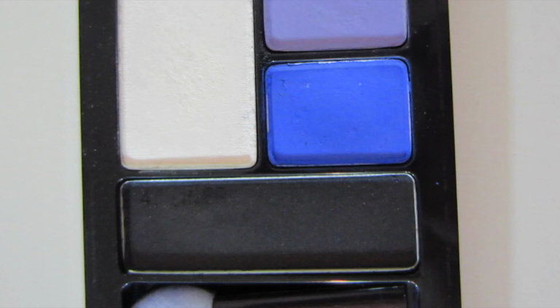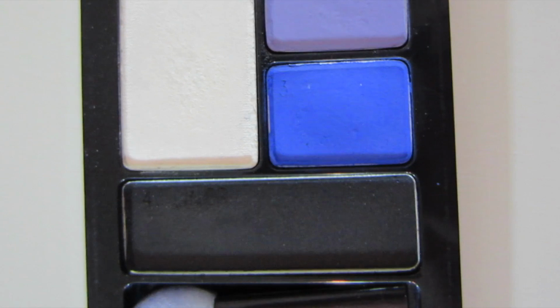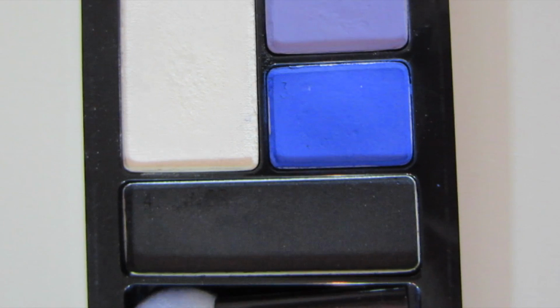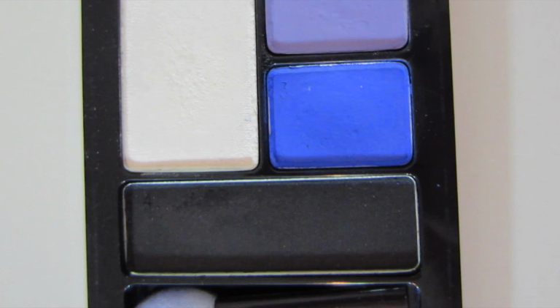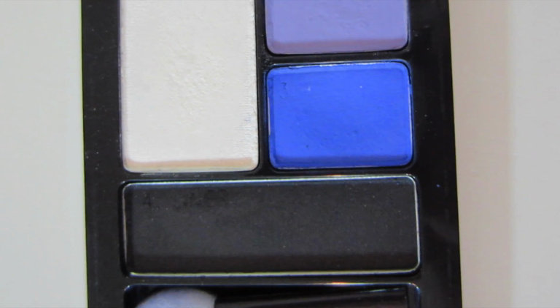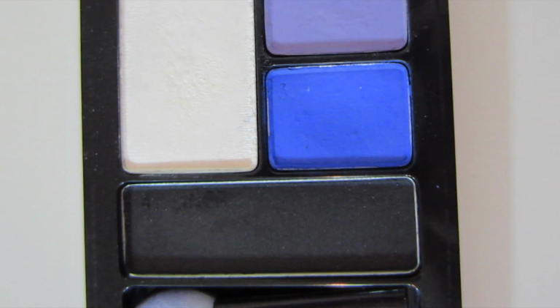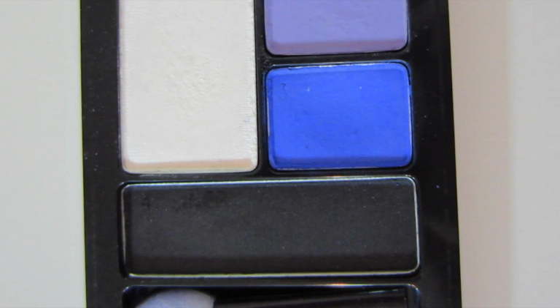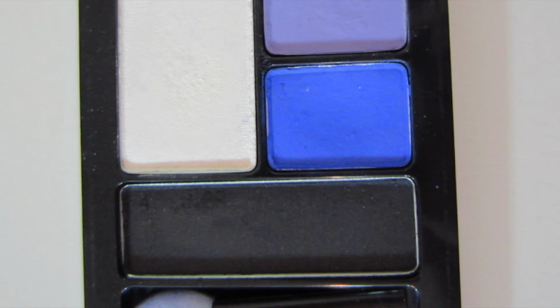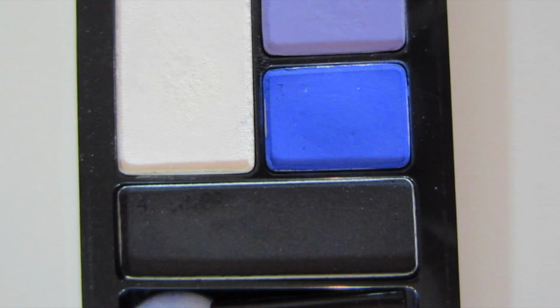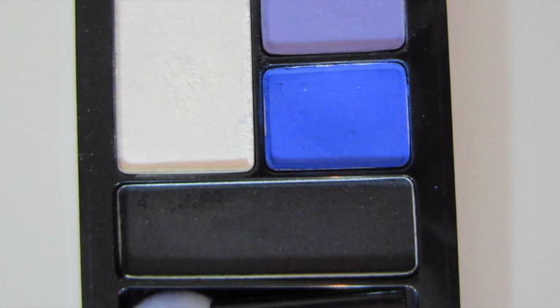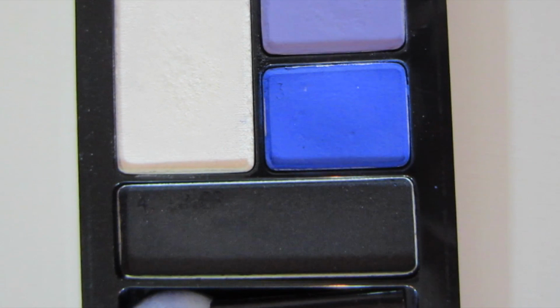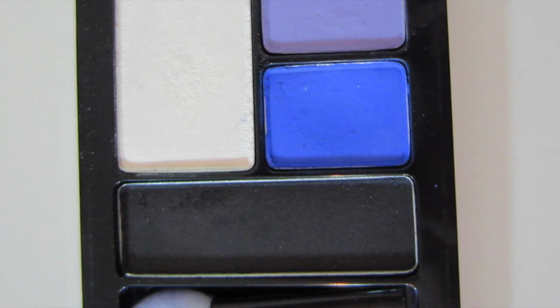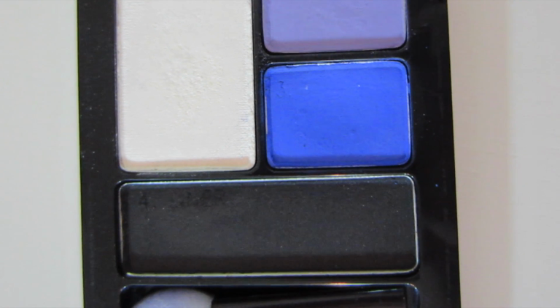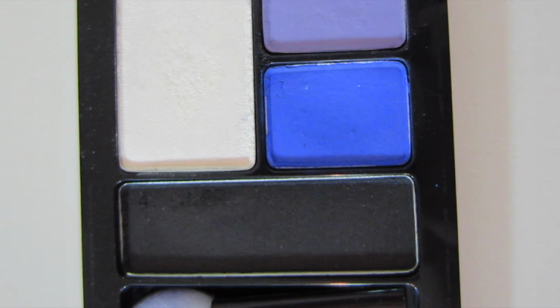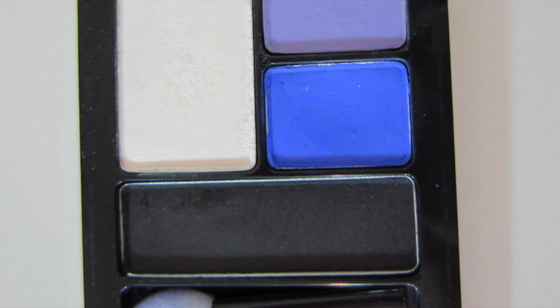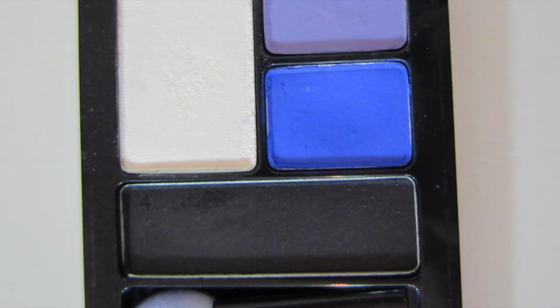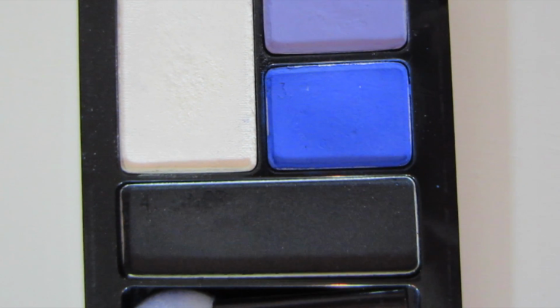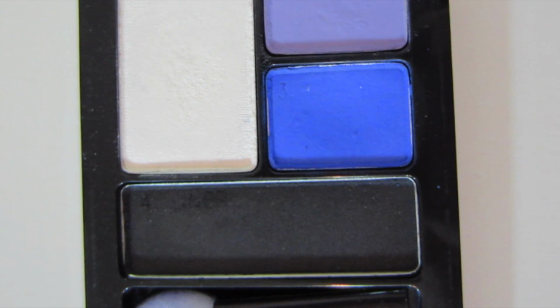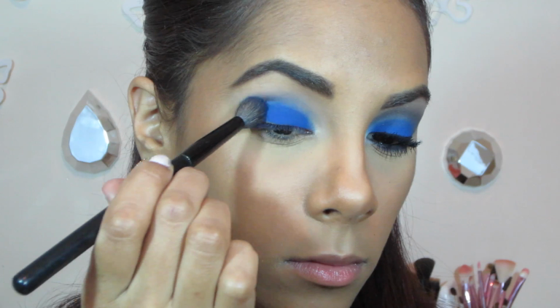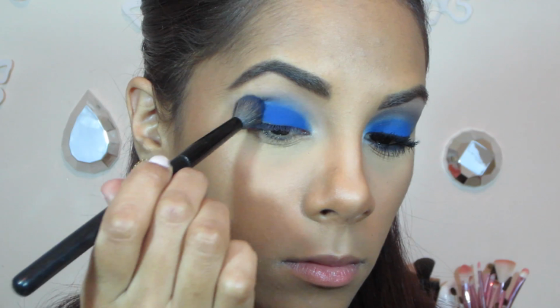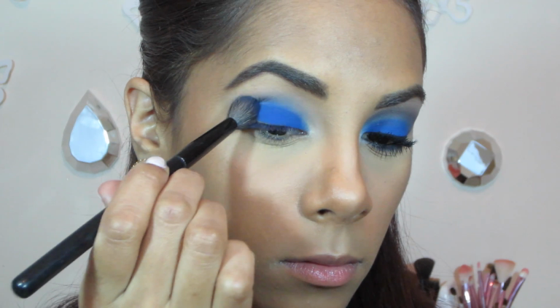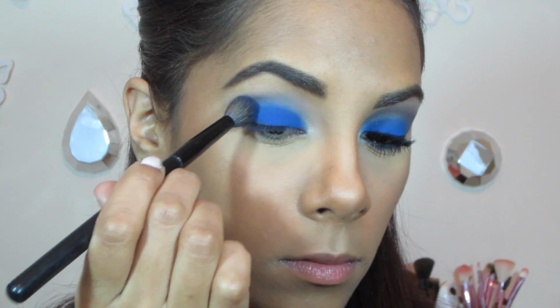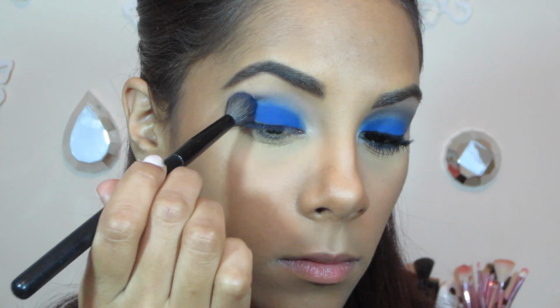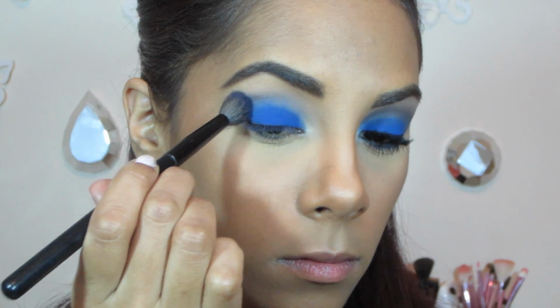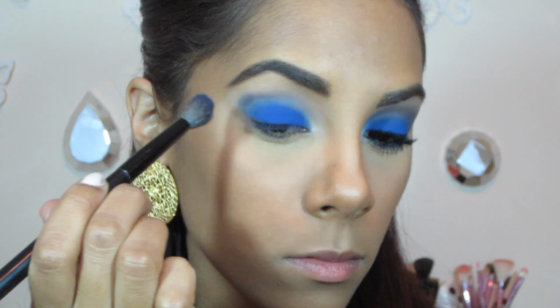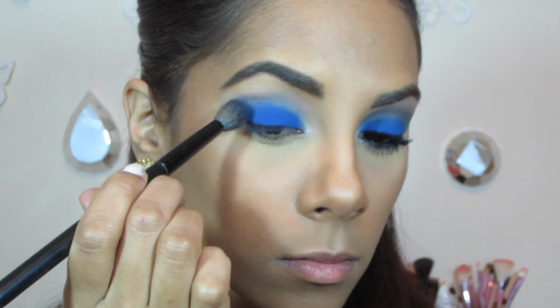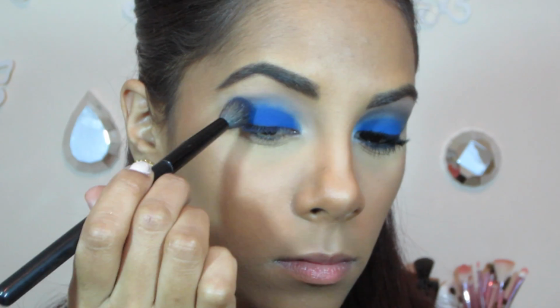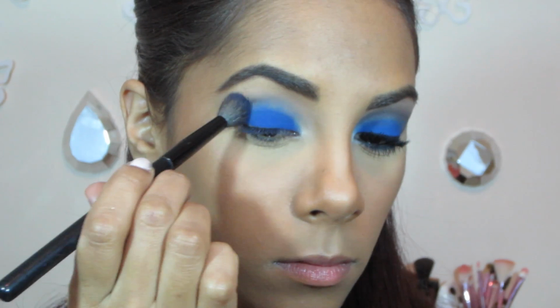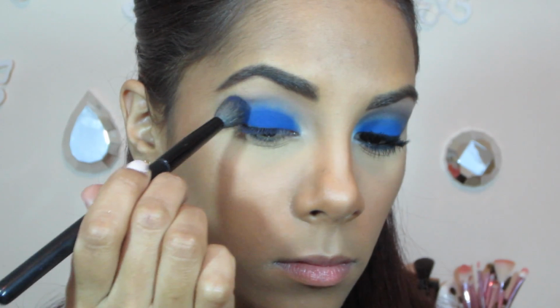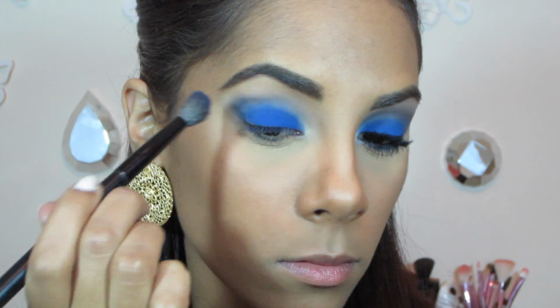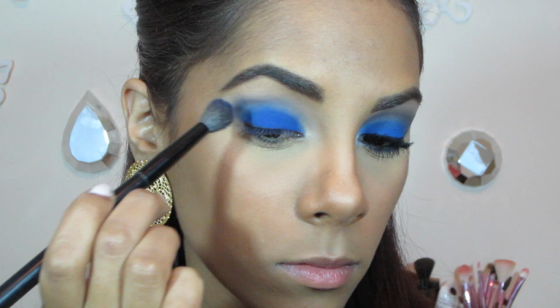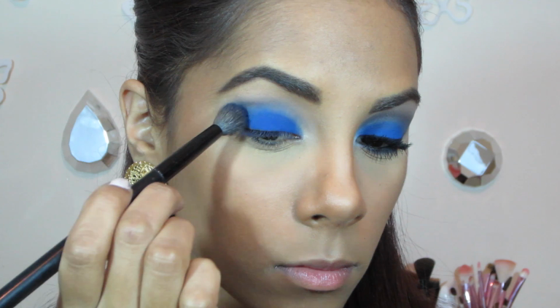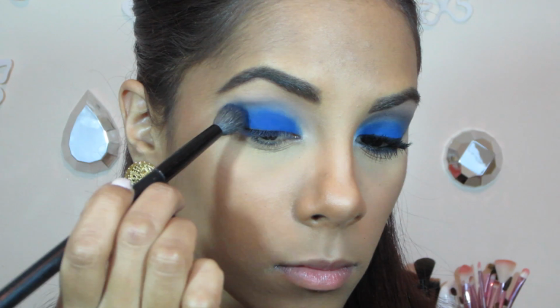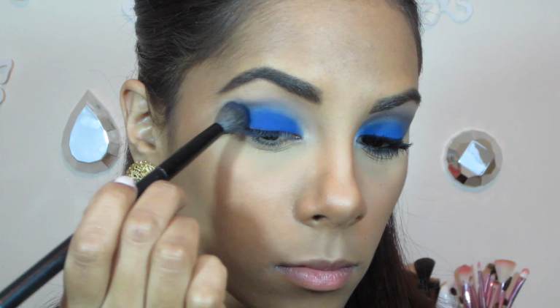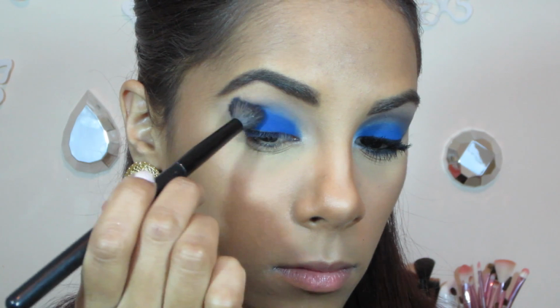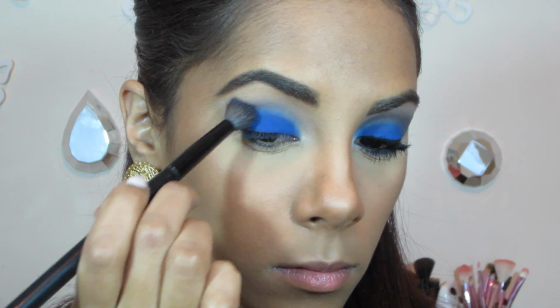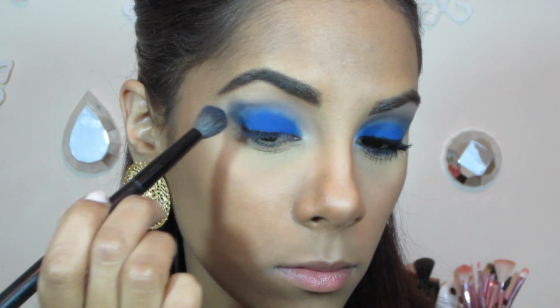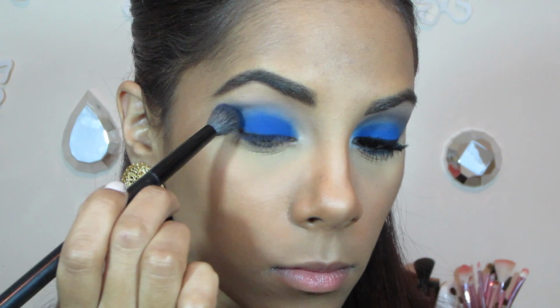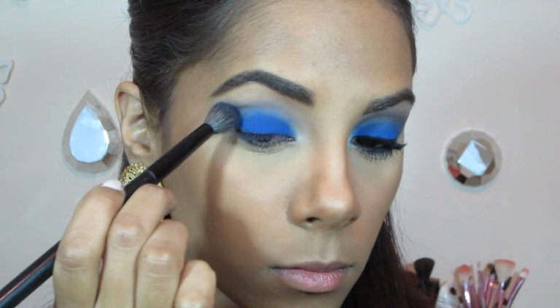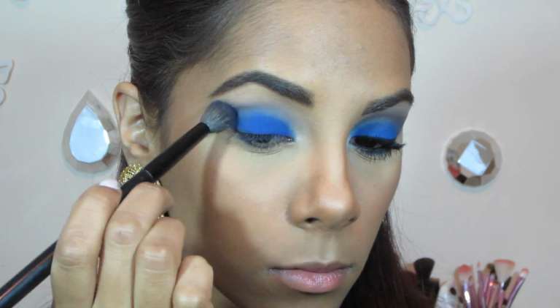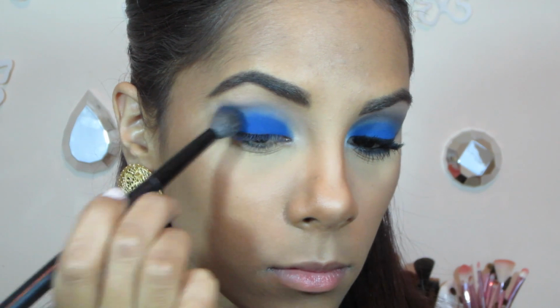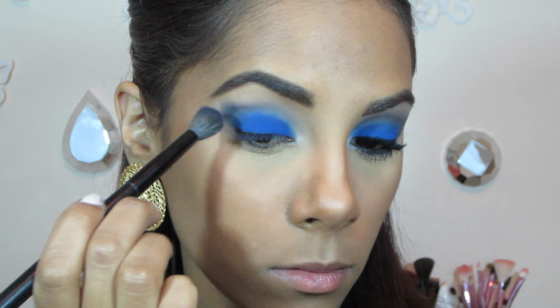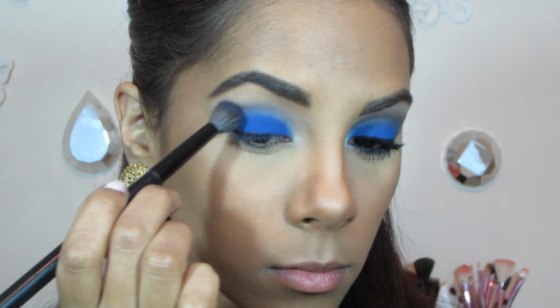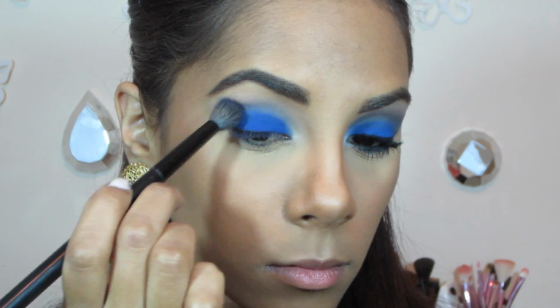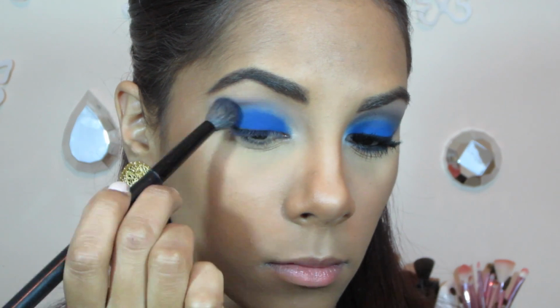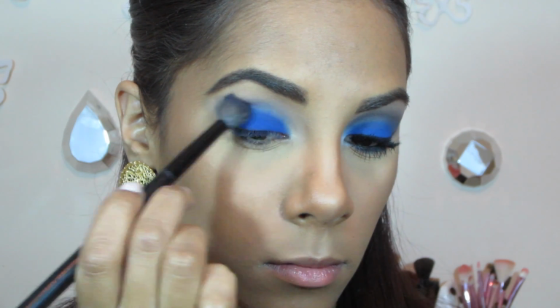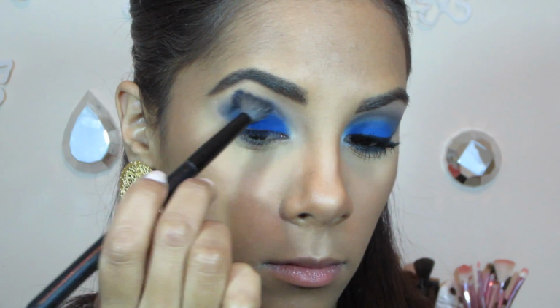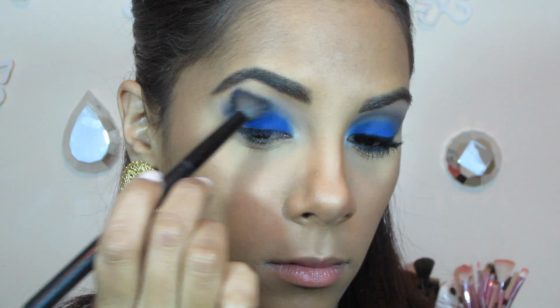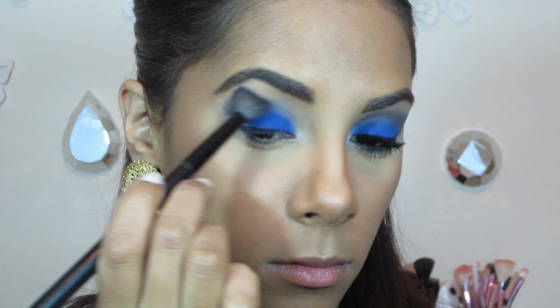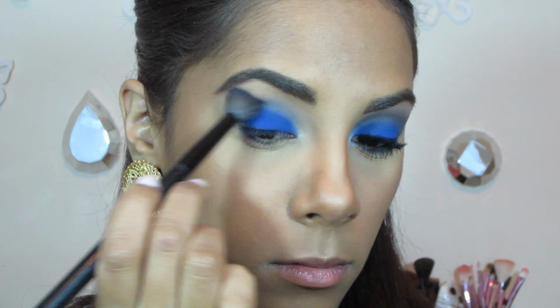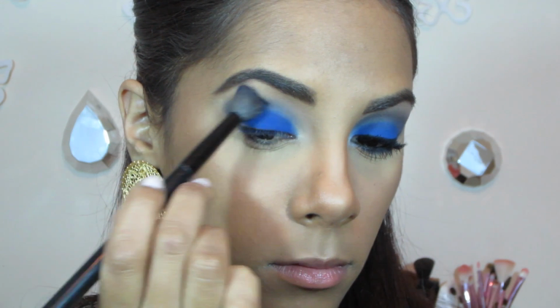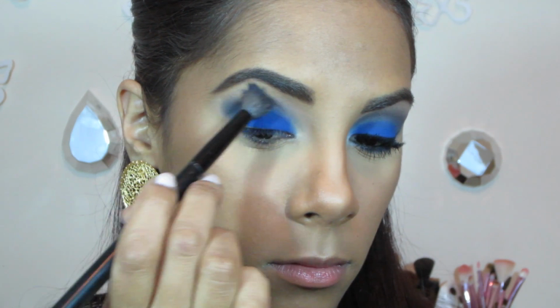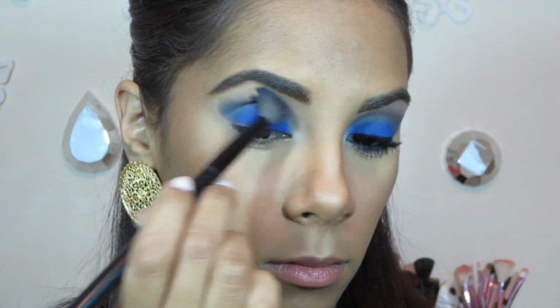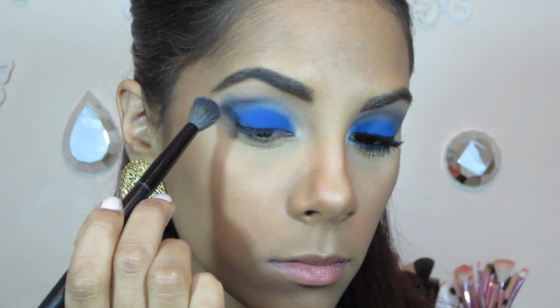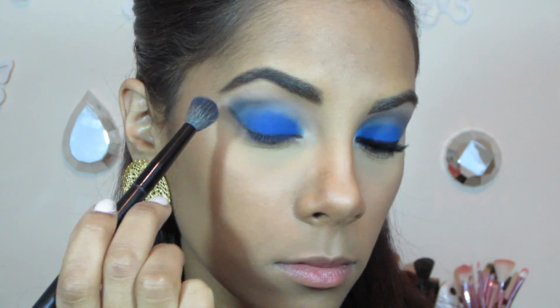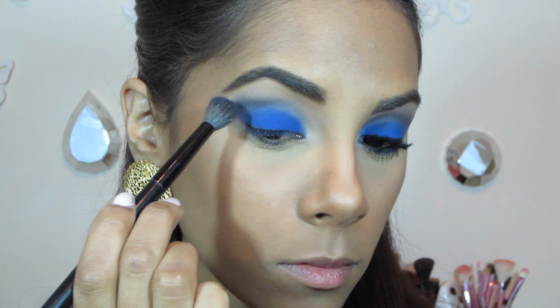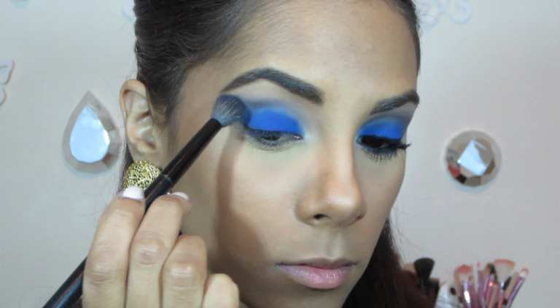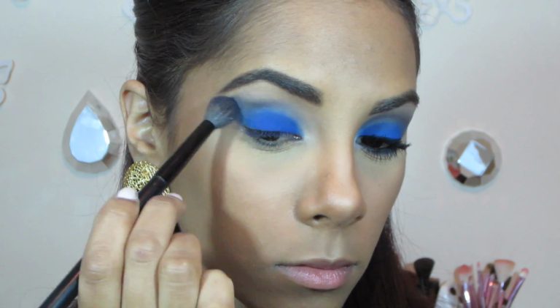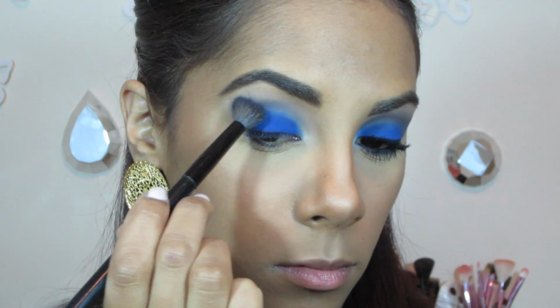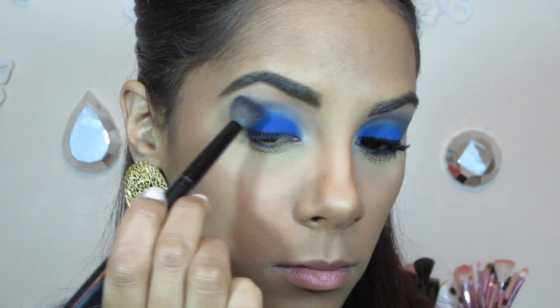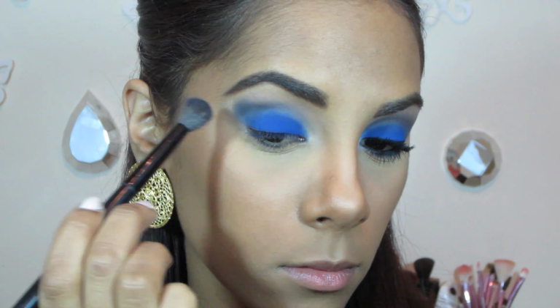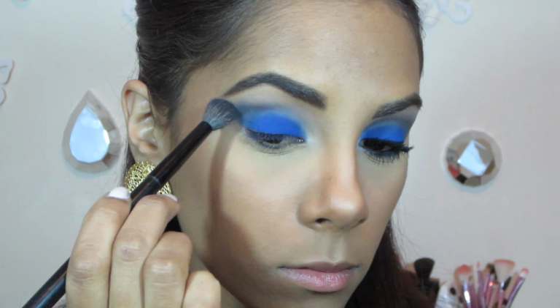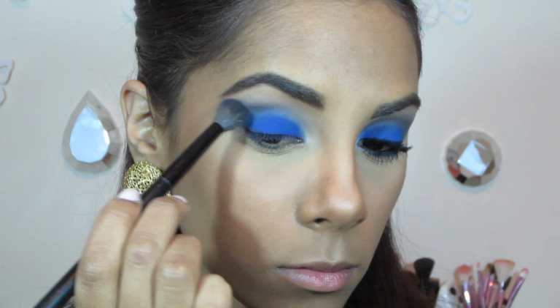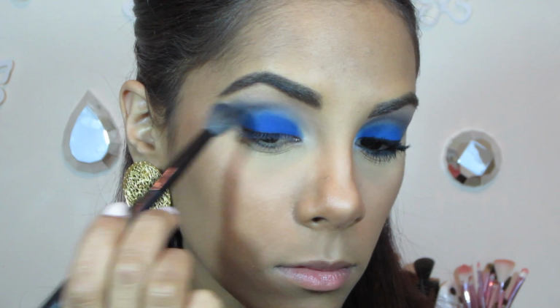Now to intensify the look I'm just applying this black eyeshadow, mixing it with the blue and just blending it away in my crease with my blending brush.